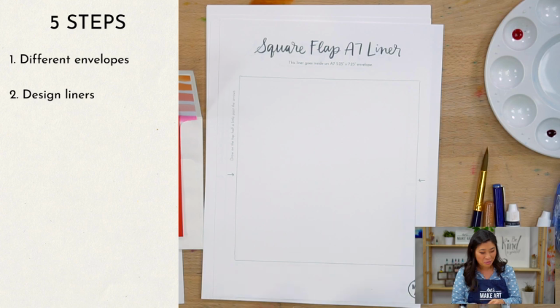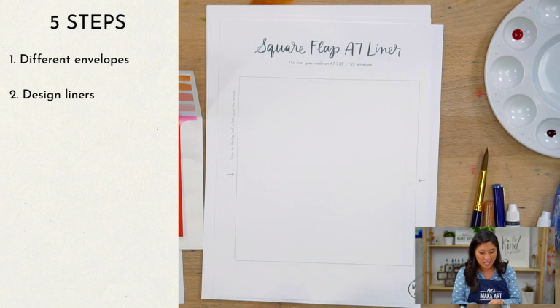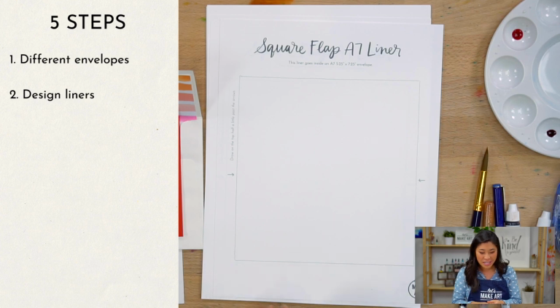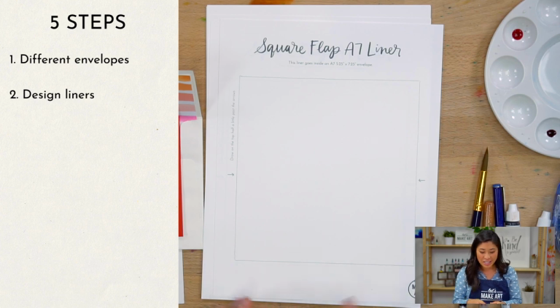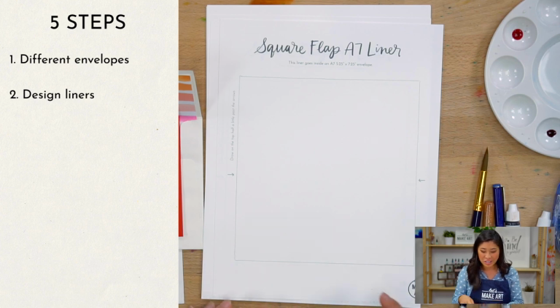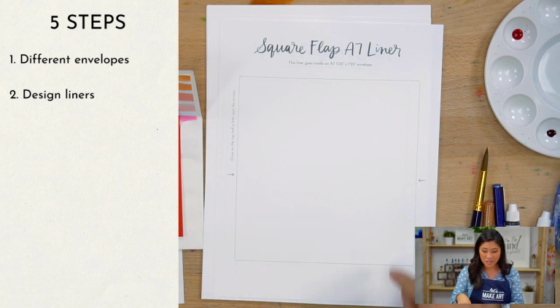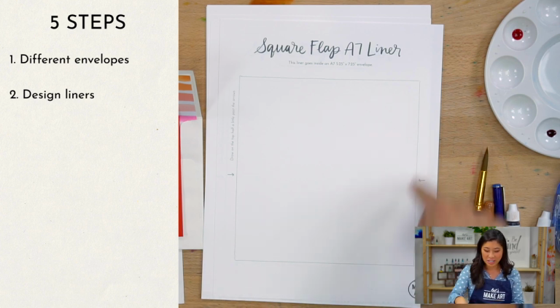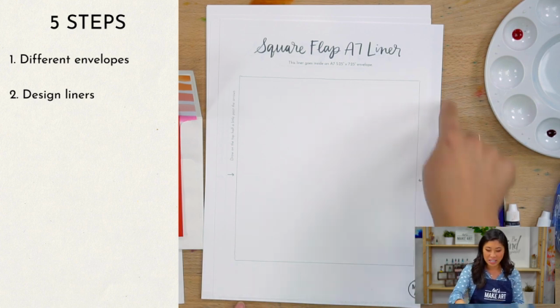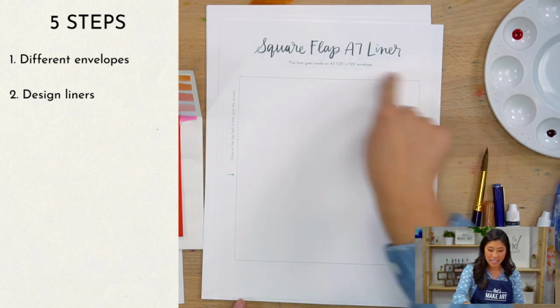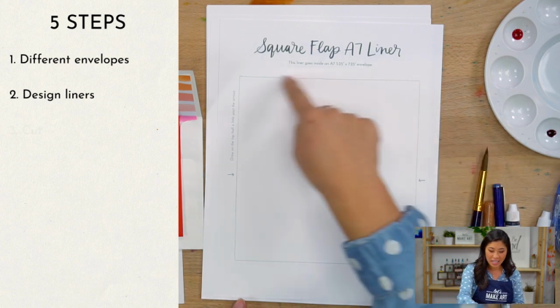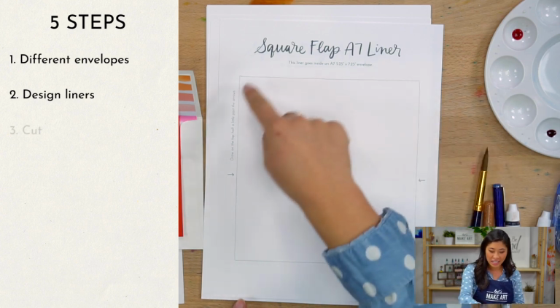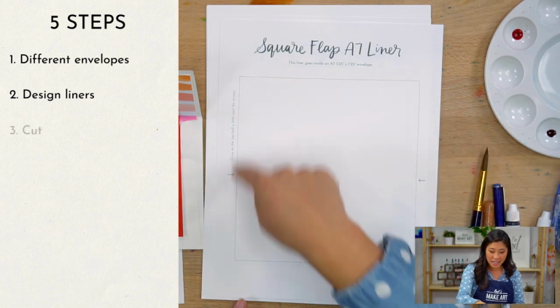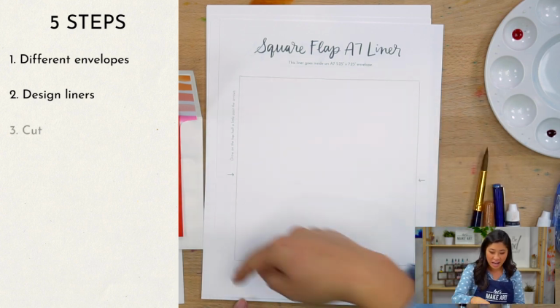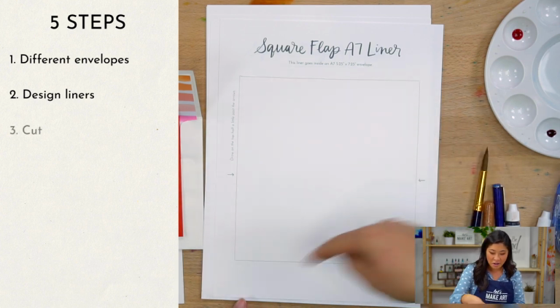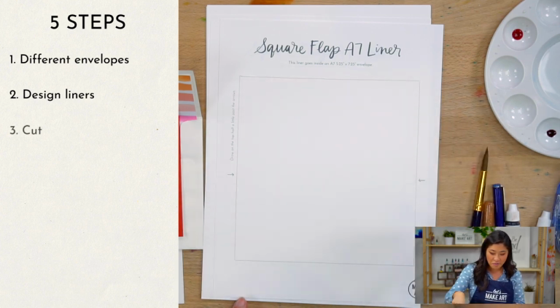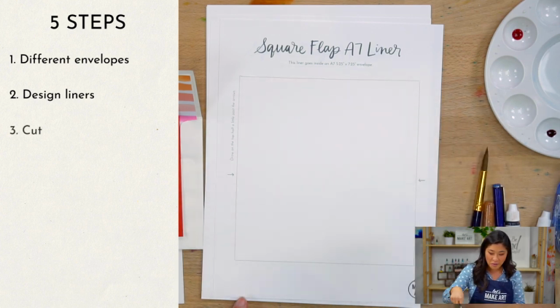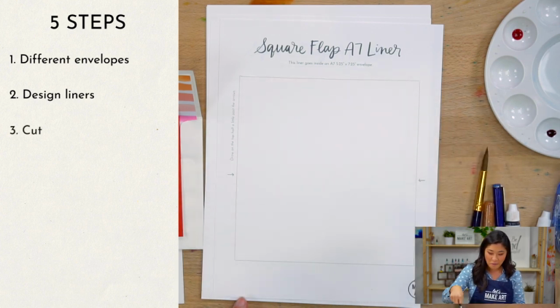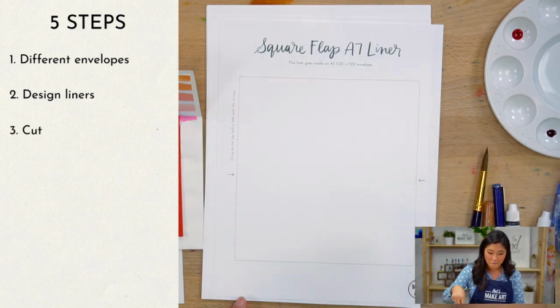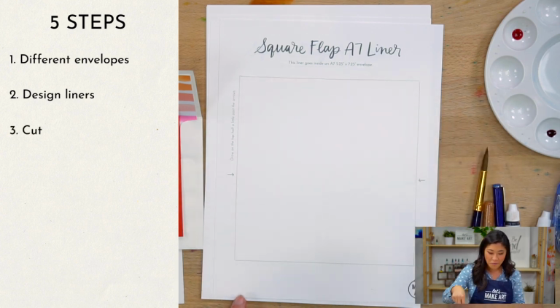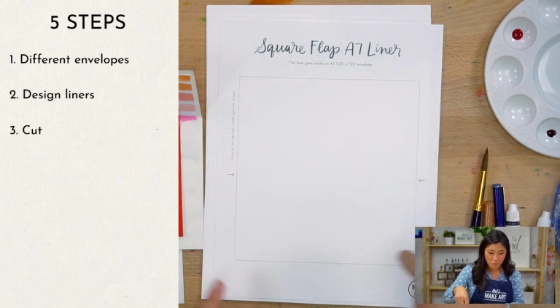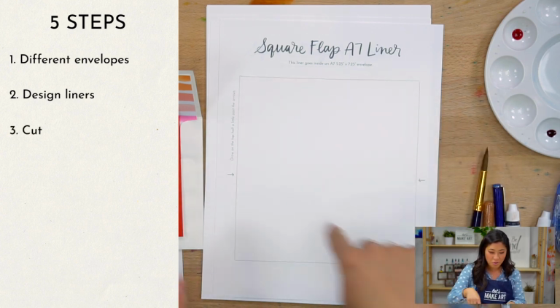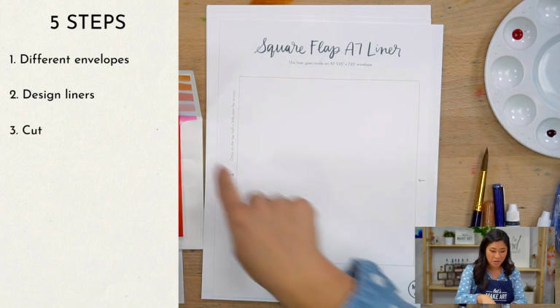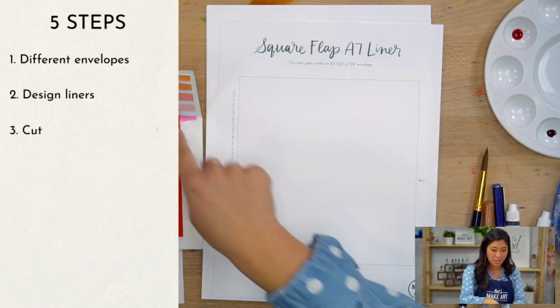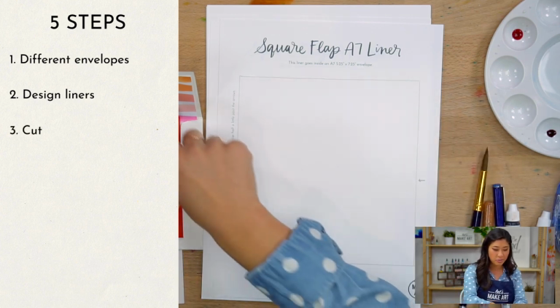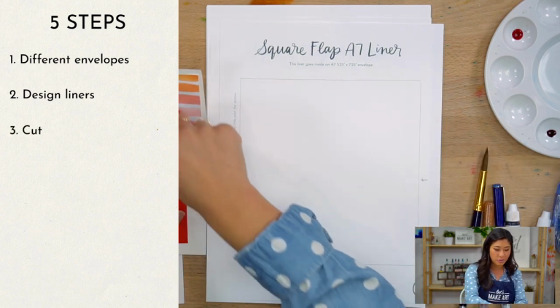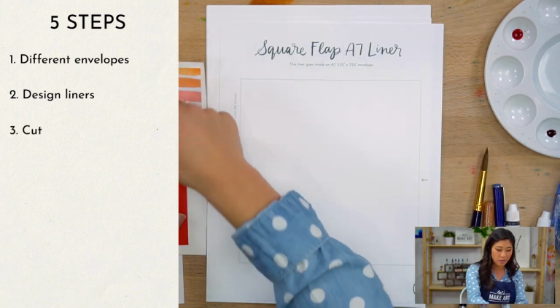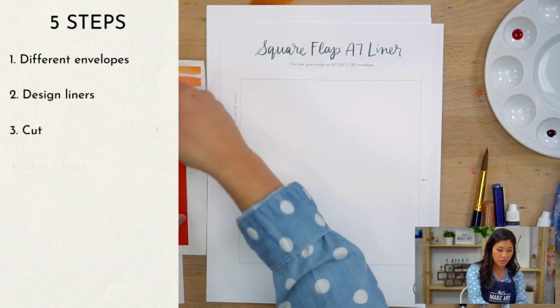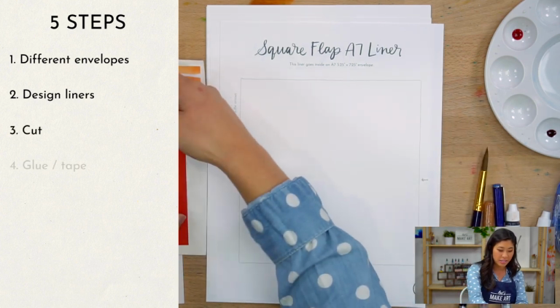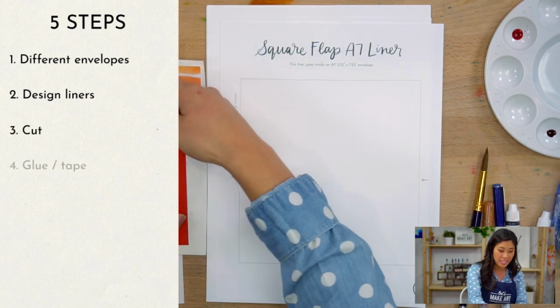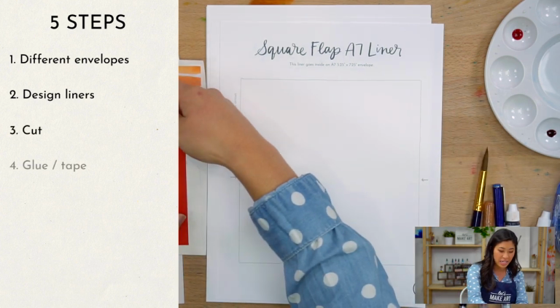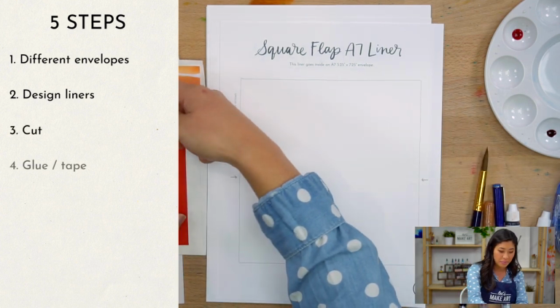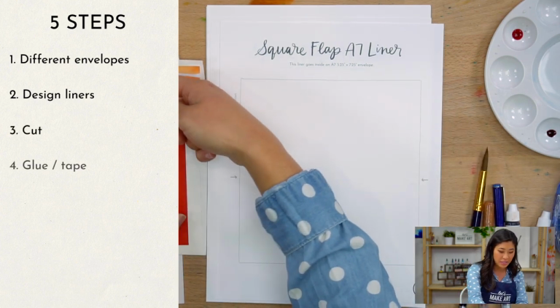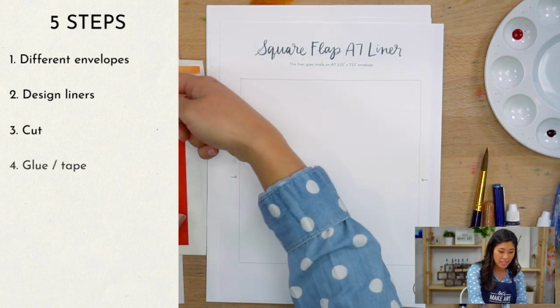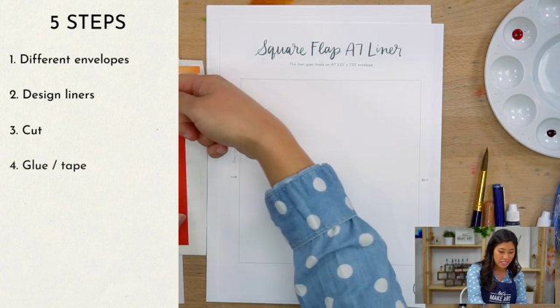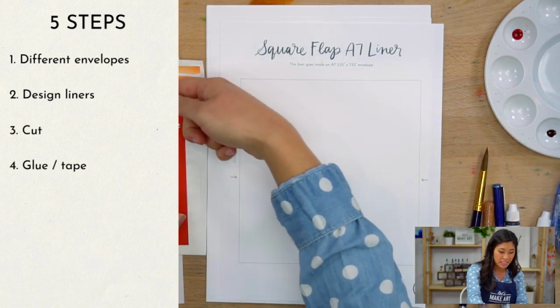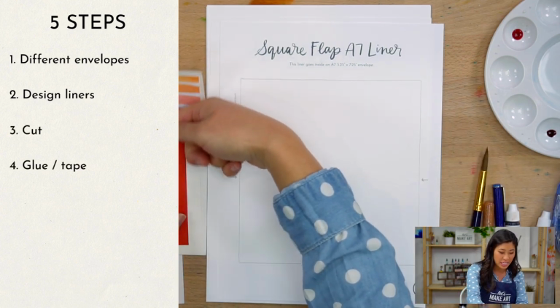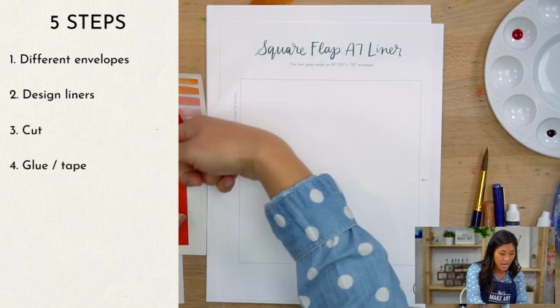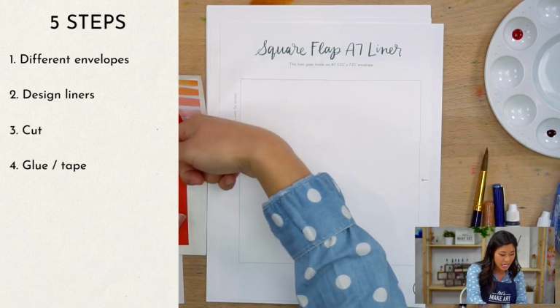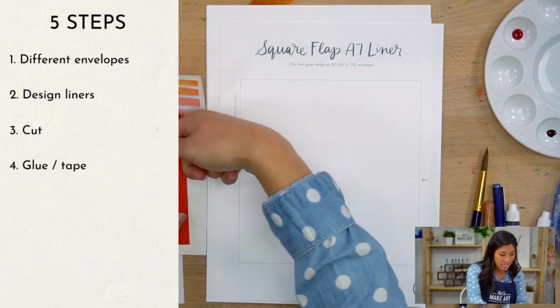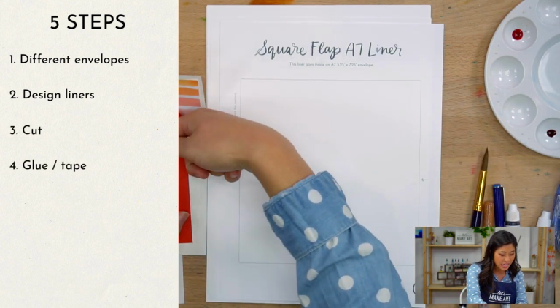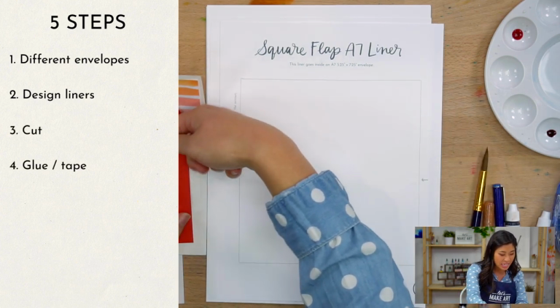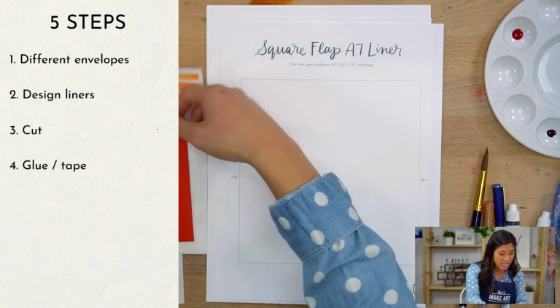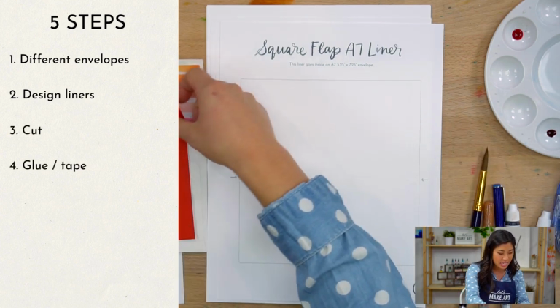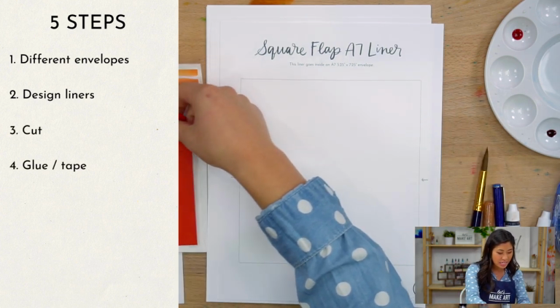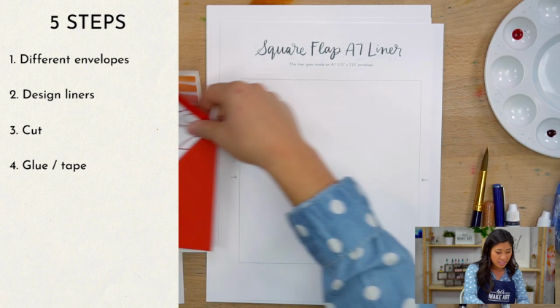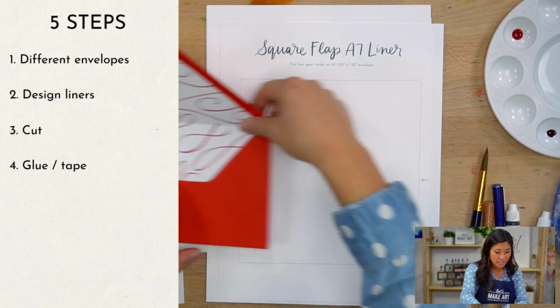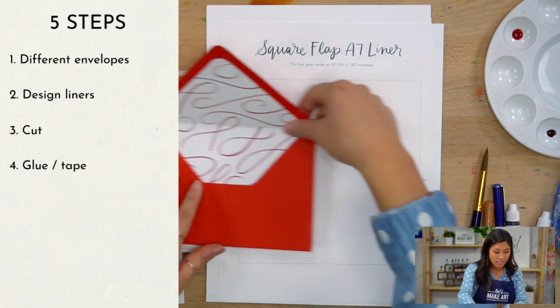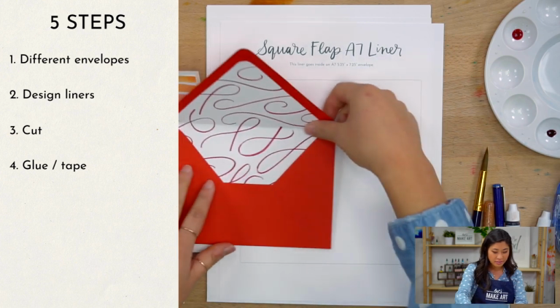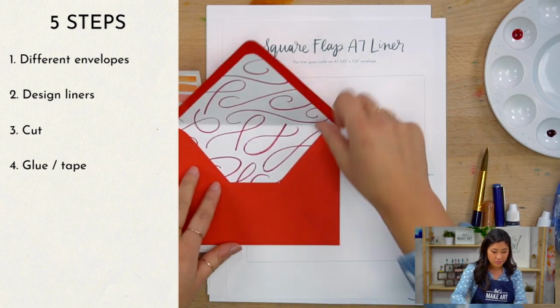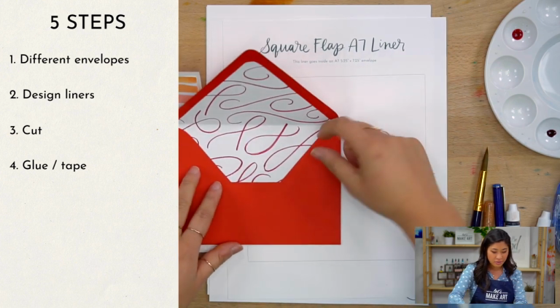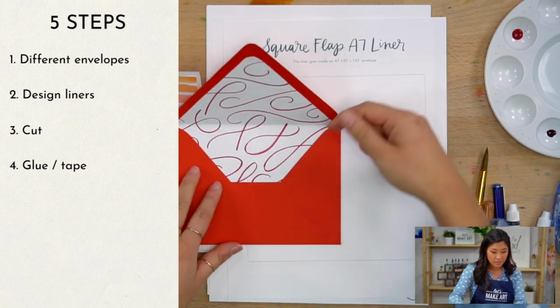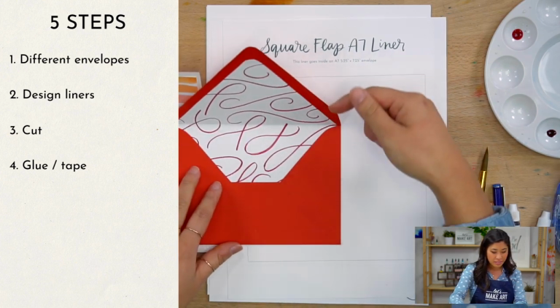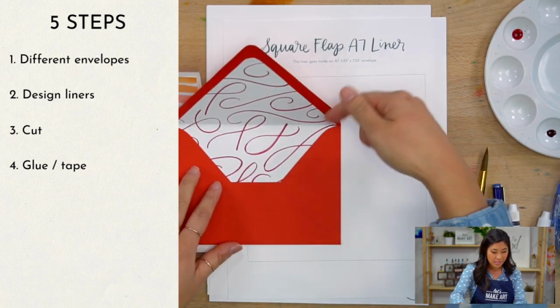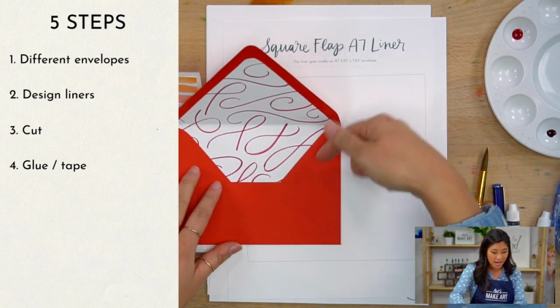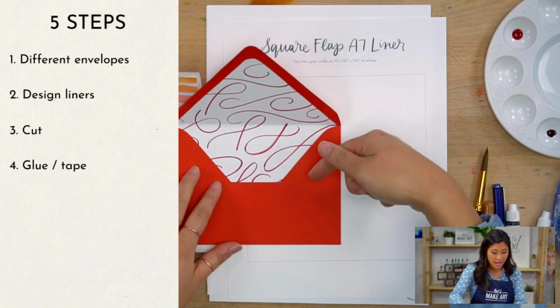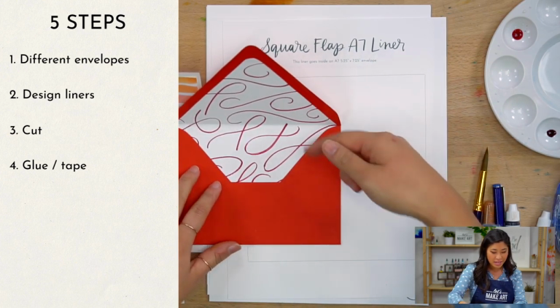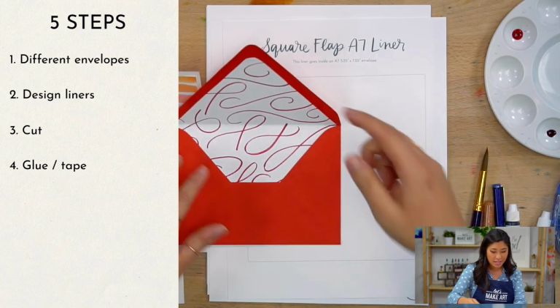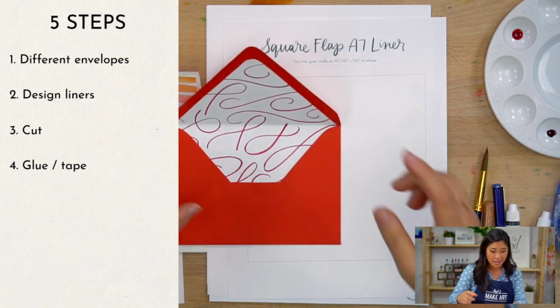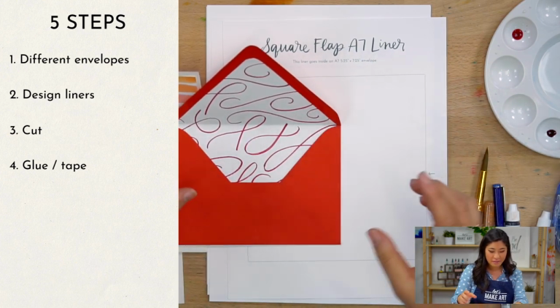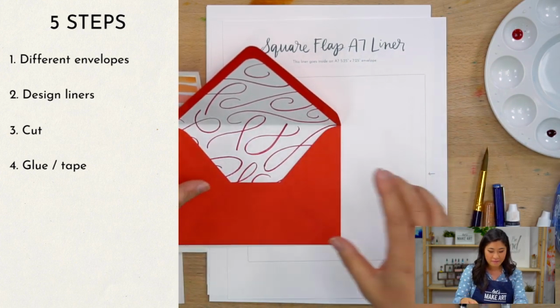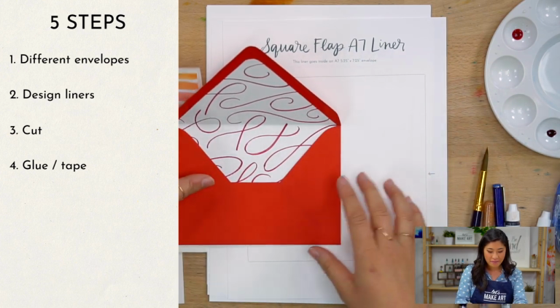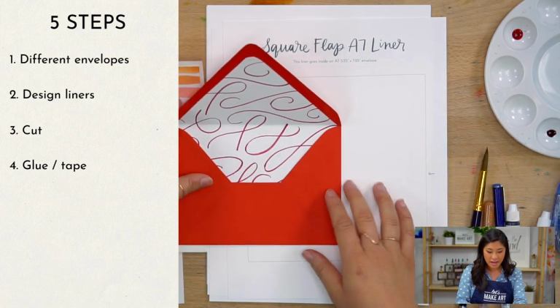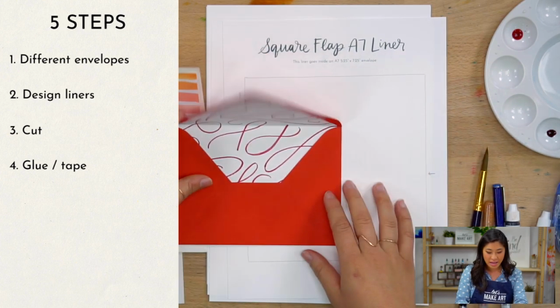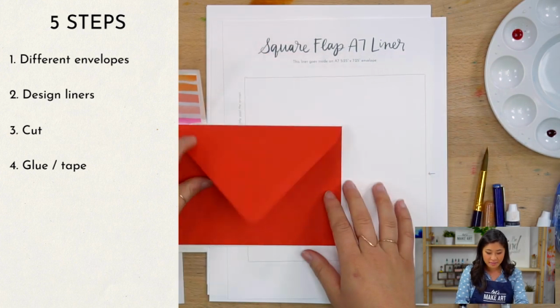Step three is you're going to cut it out. Step four, we're going to tape it inside.